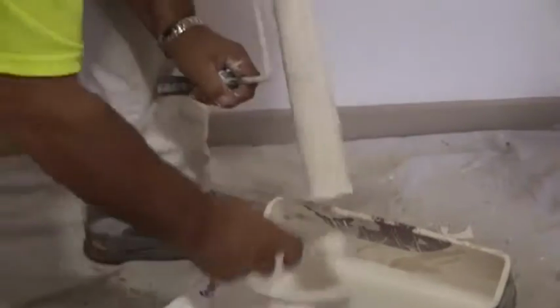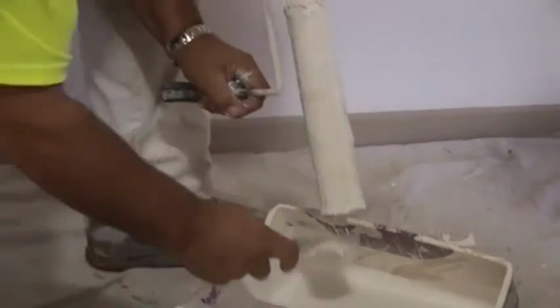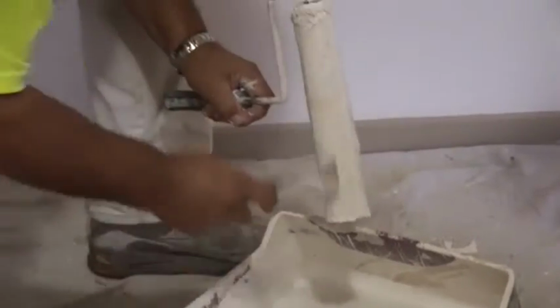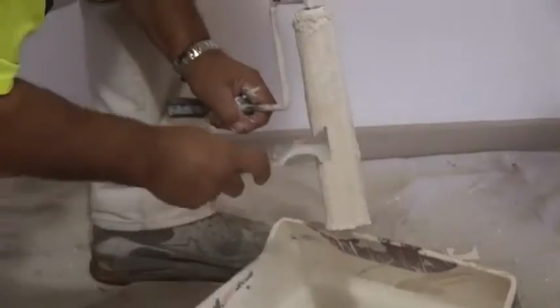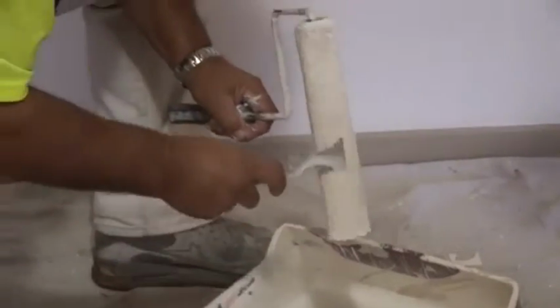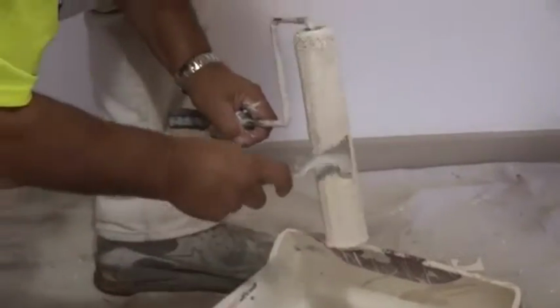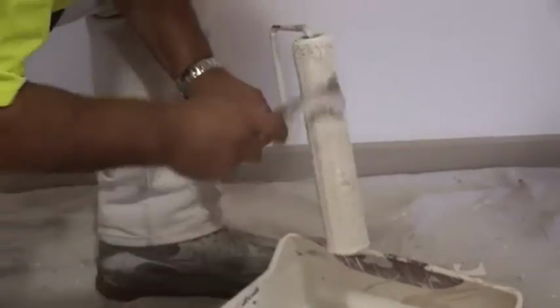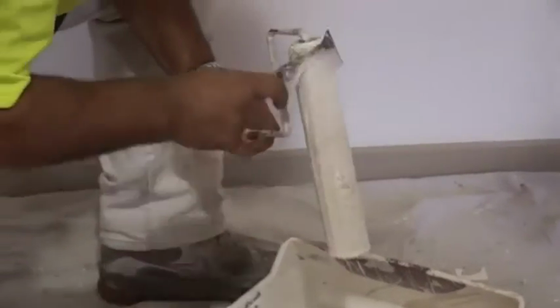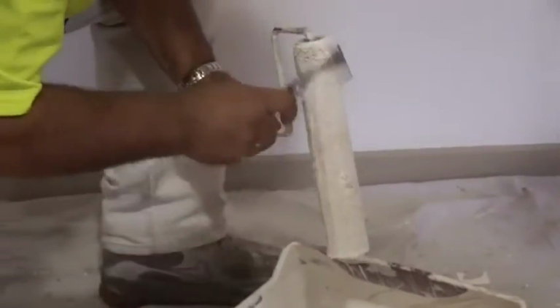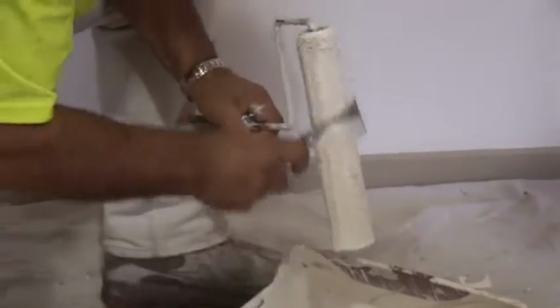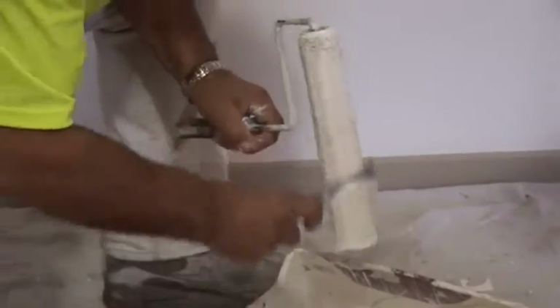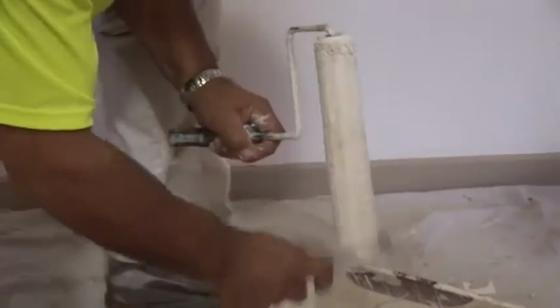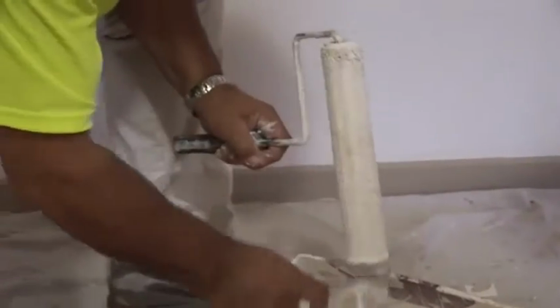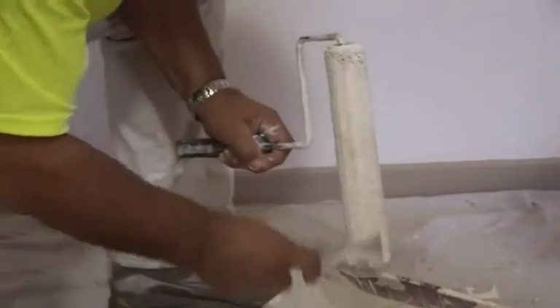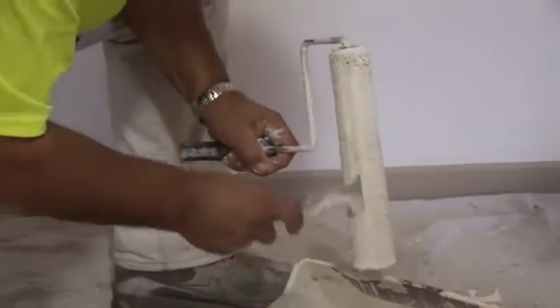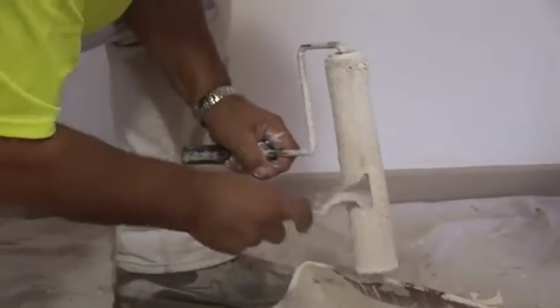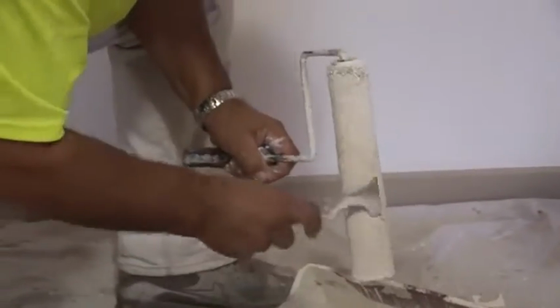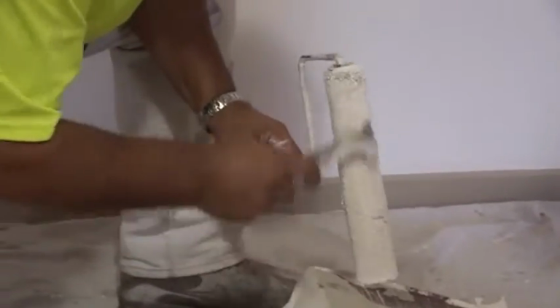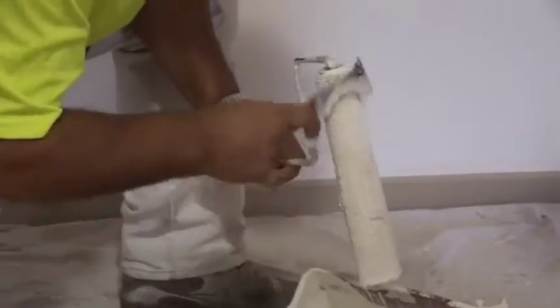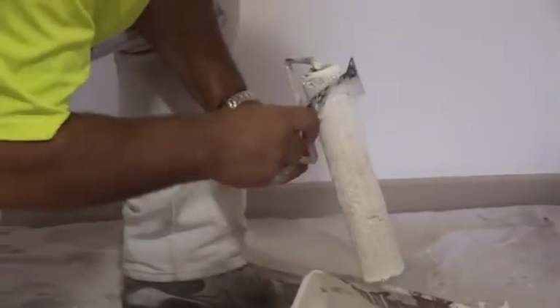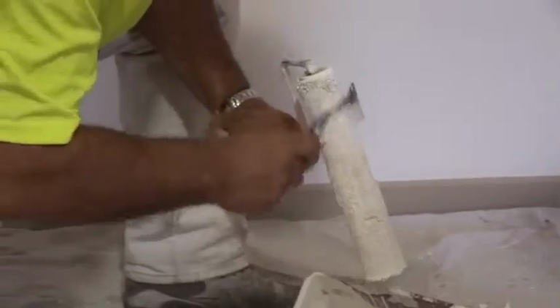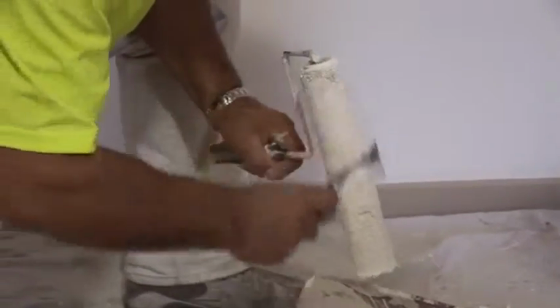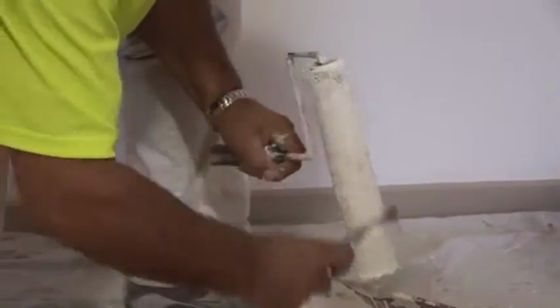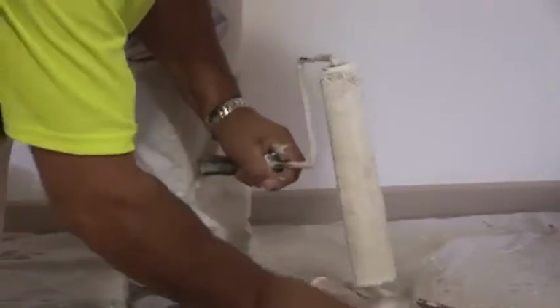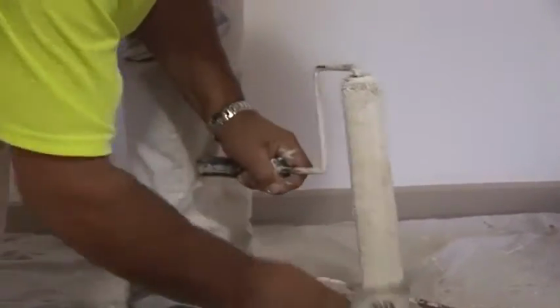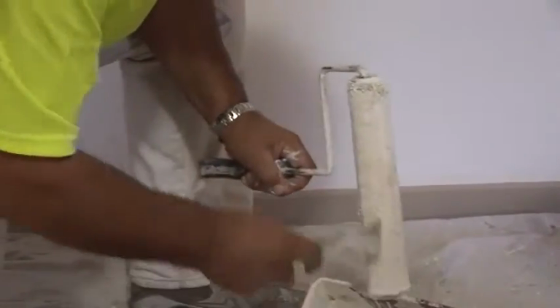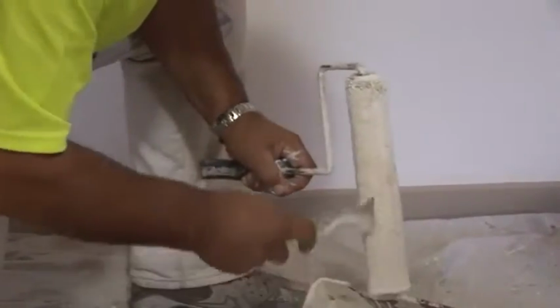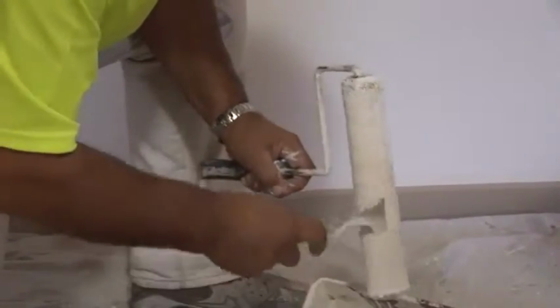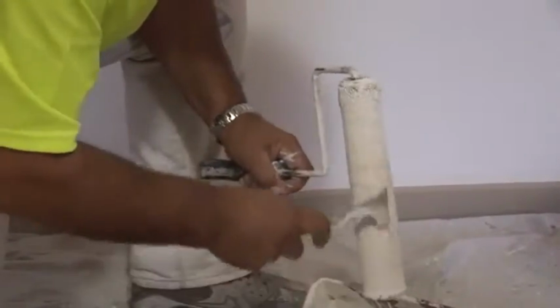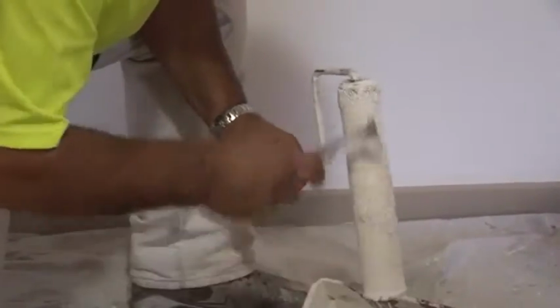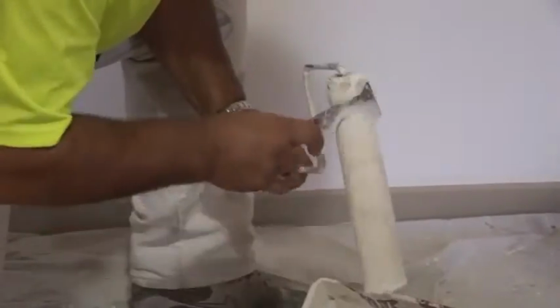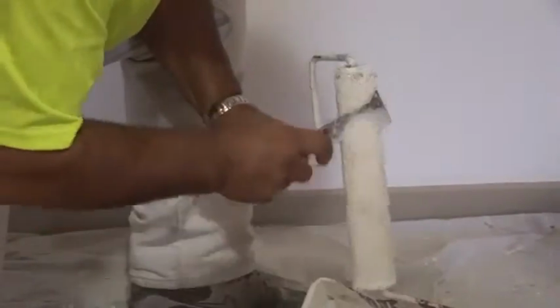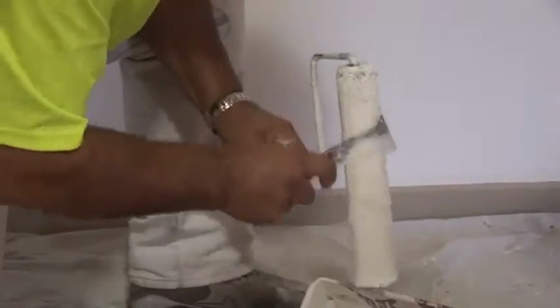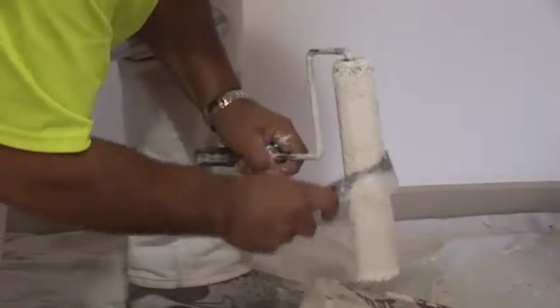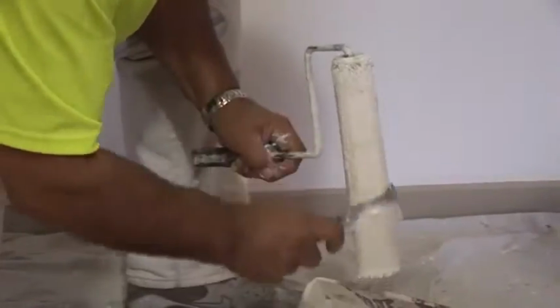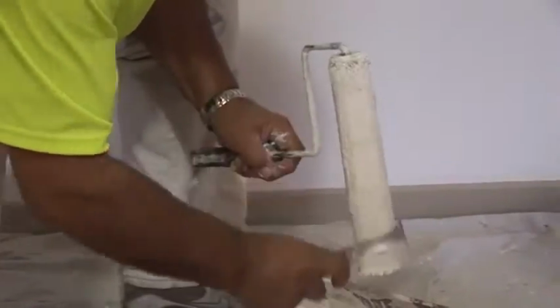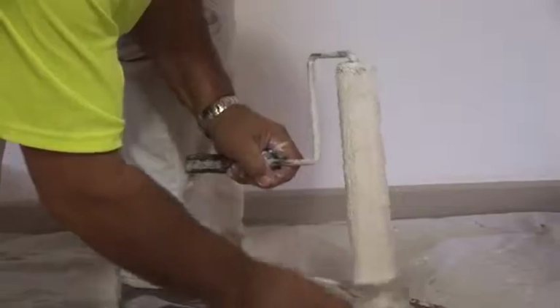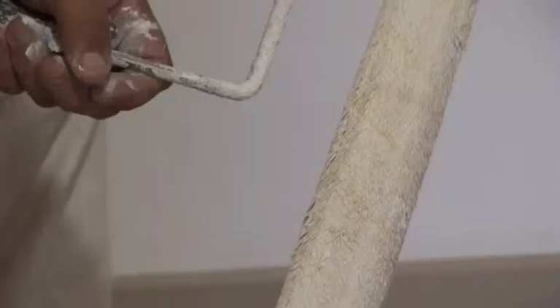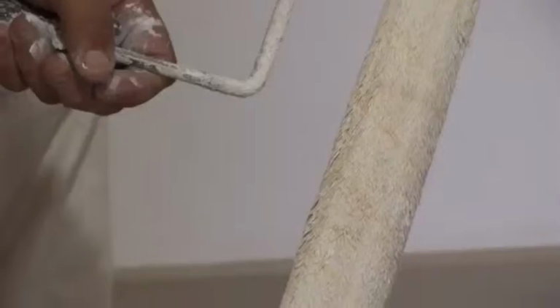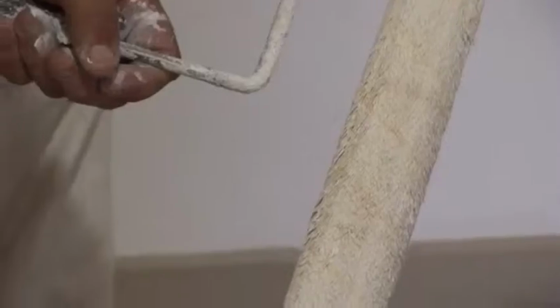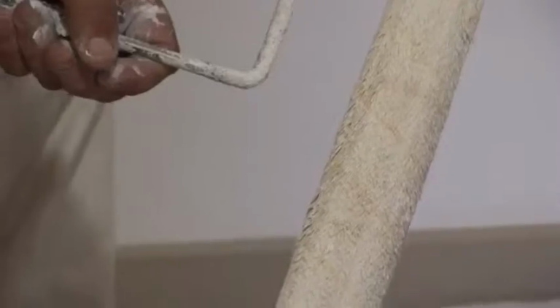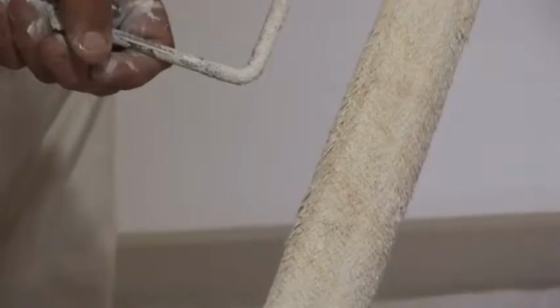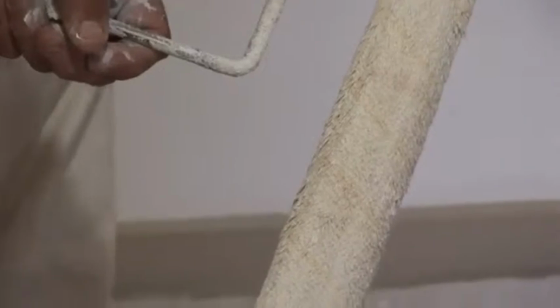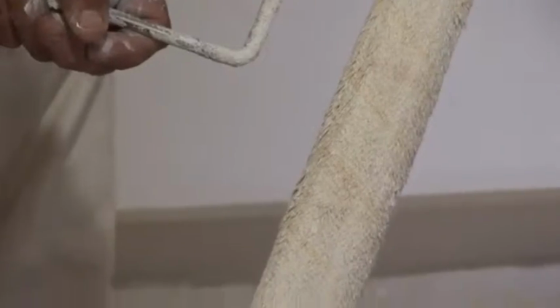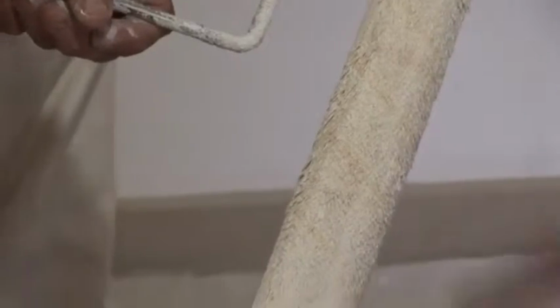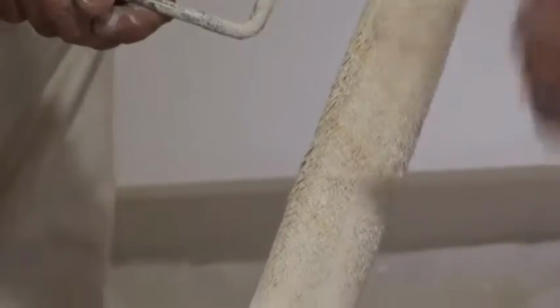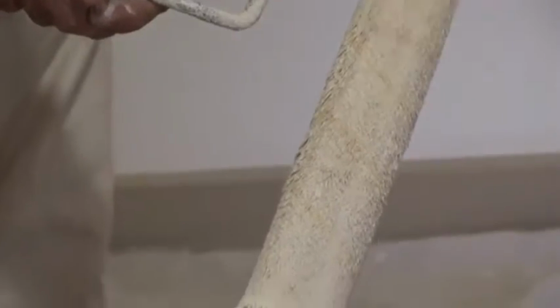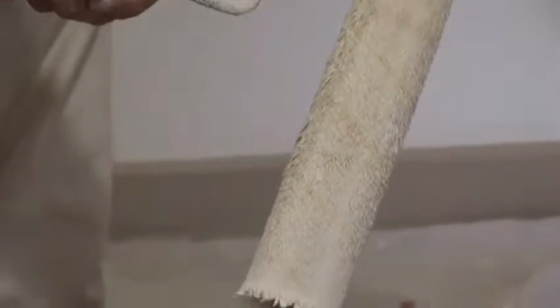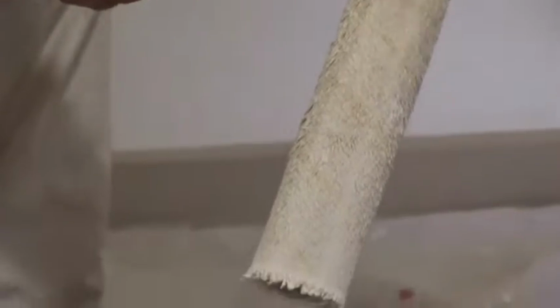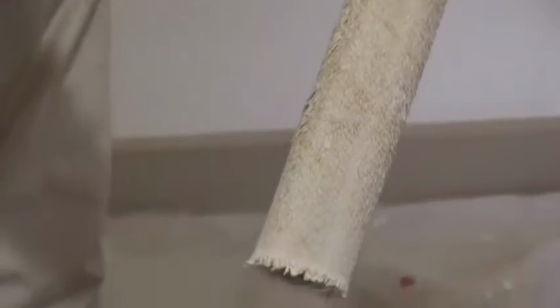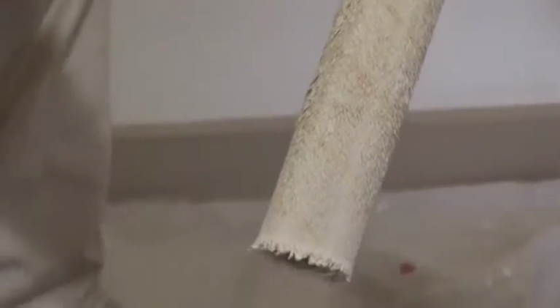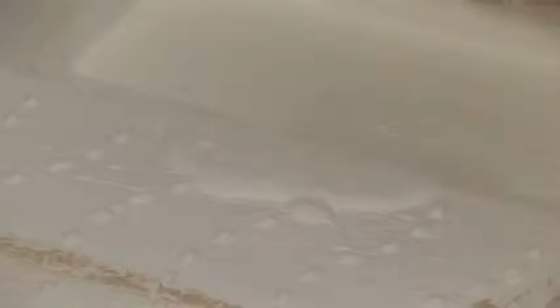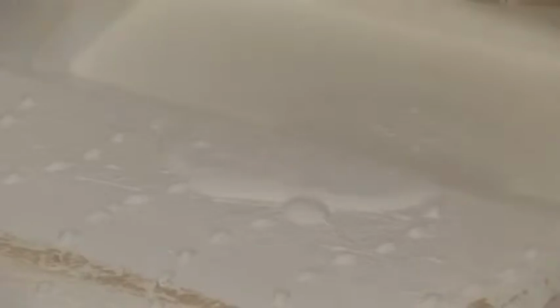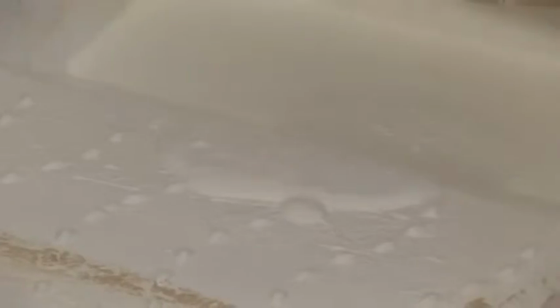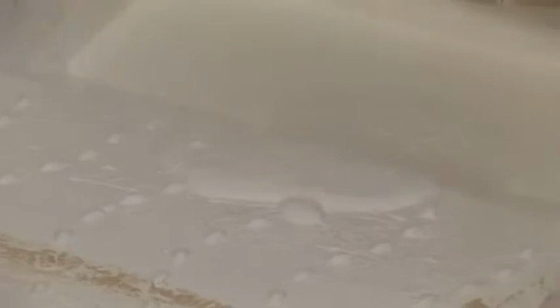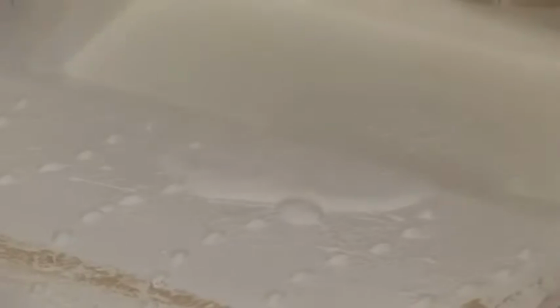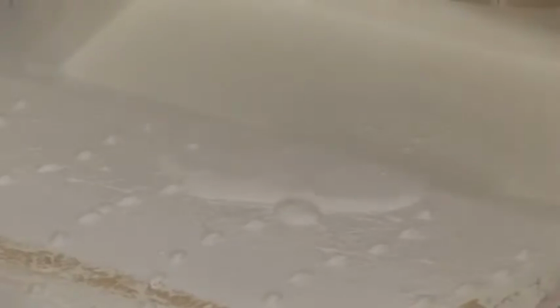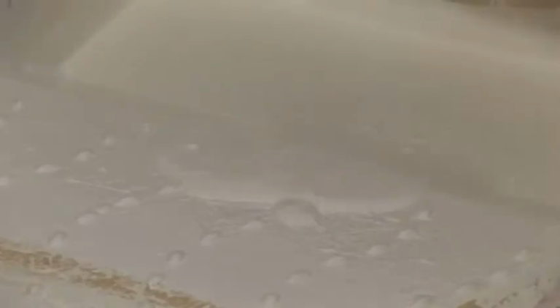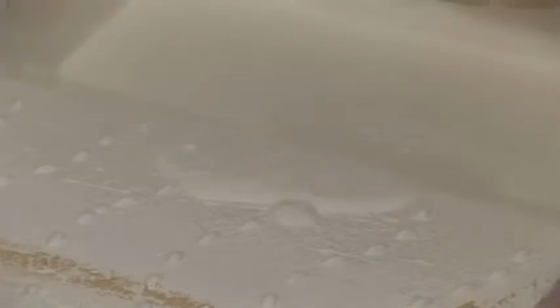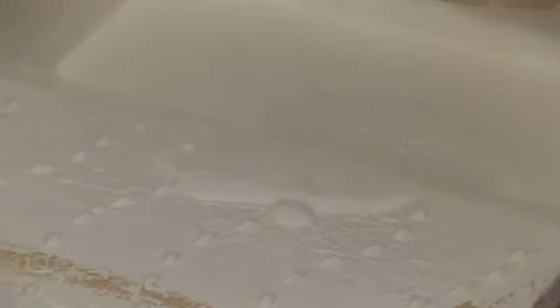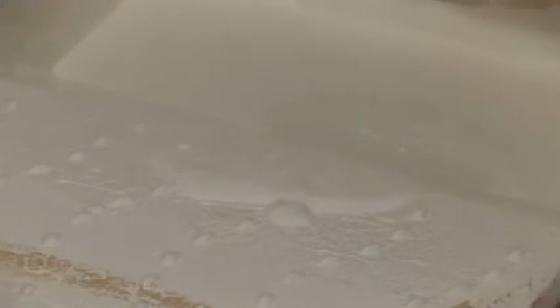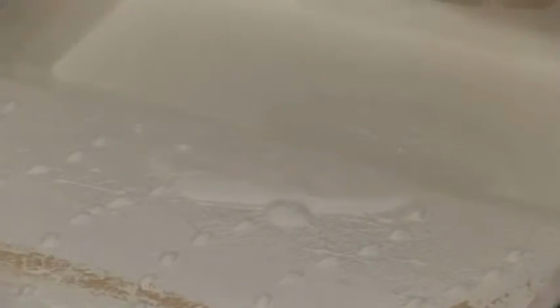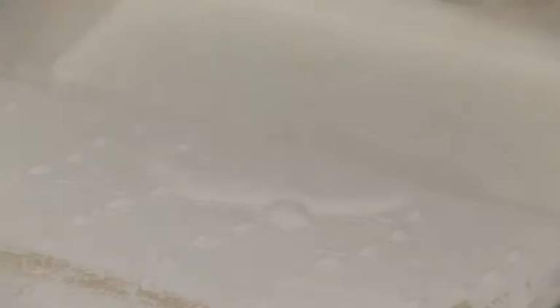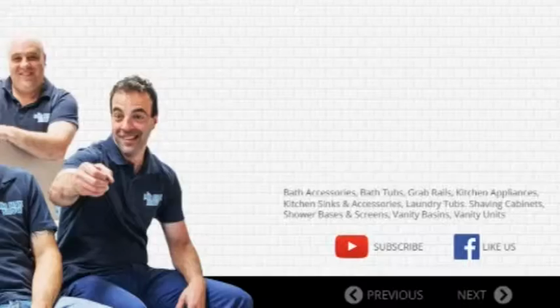And then we've got to wash it down. So we just get rid of the excess, and that will get rid of the bulk of the paint from inside of the roller.